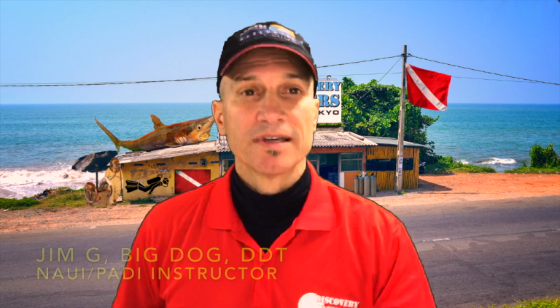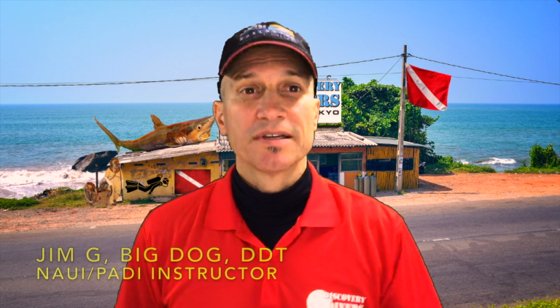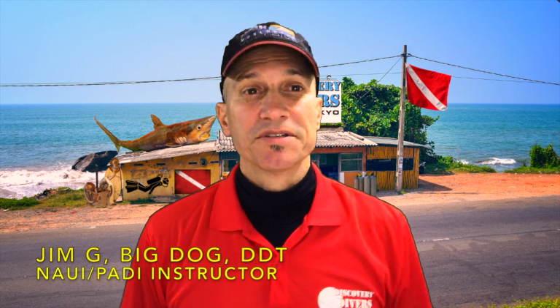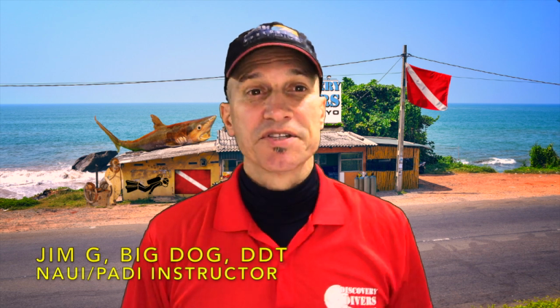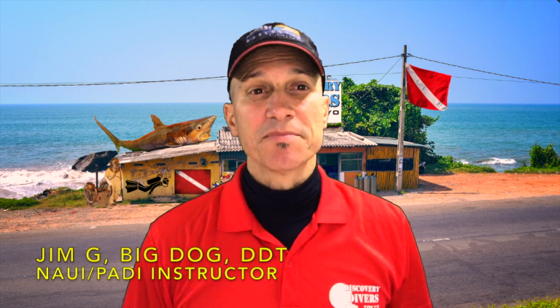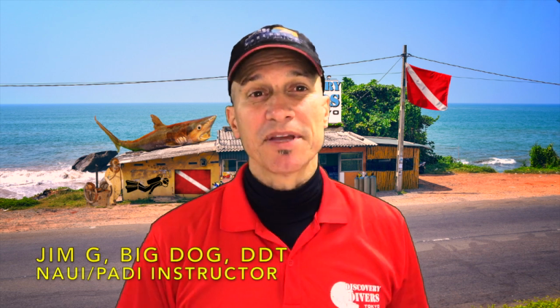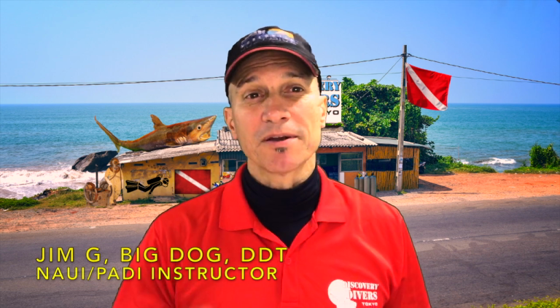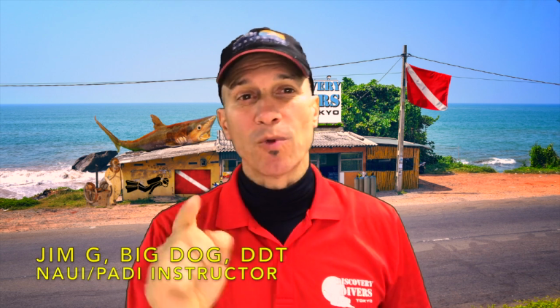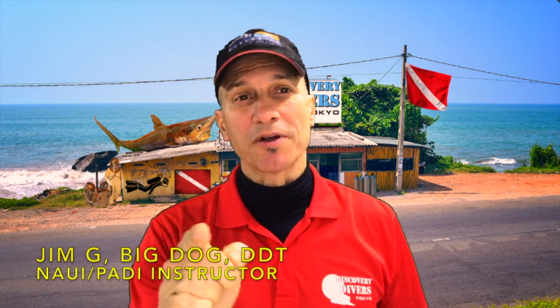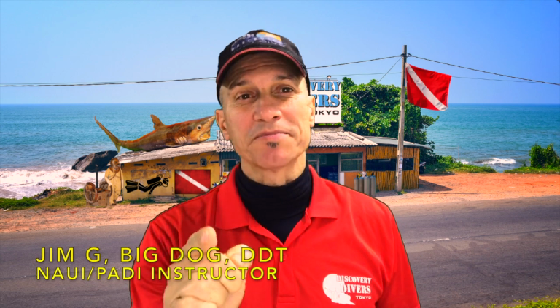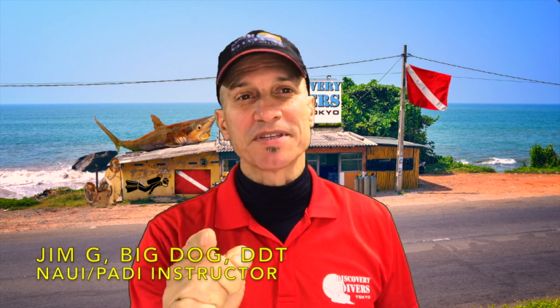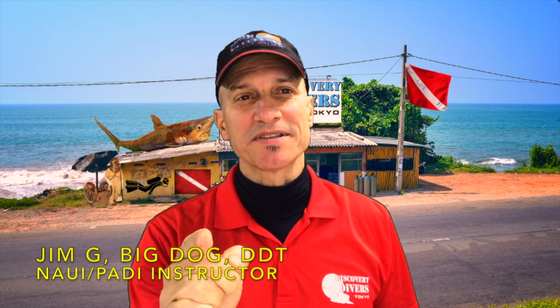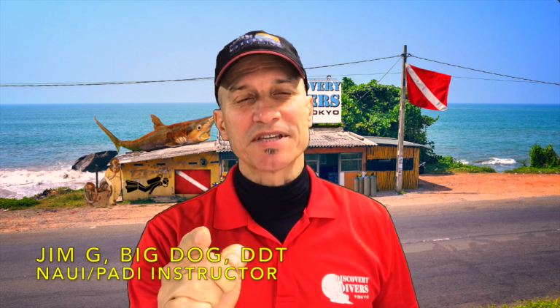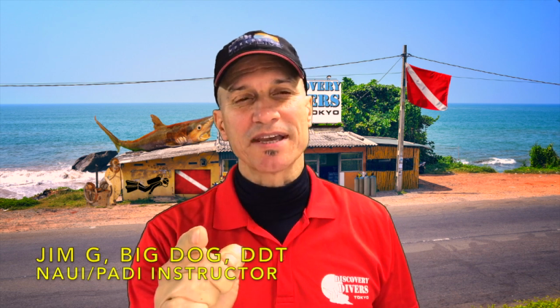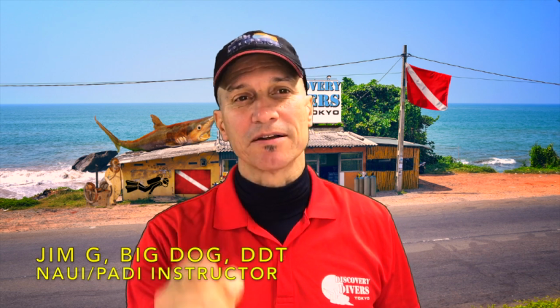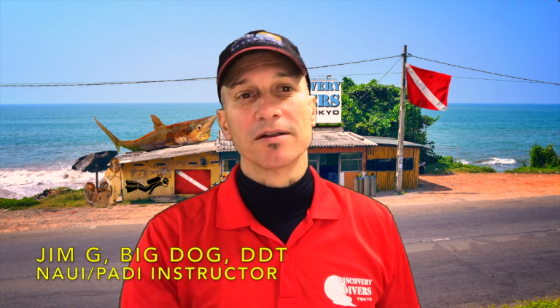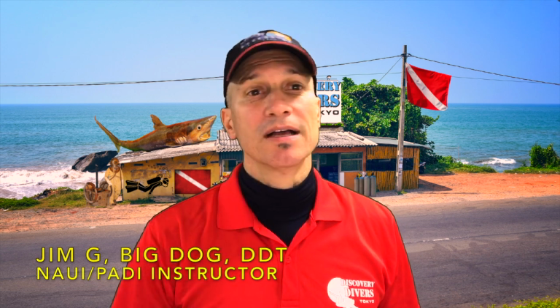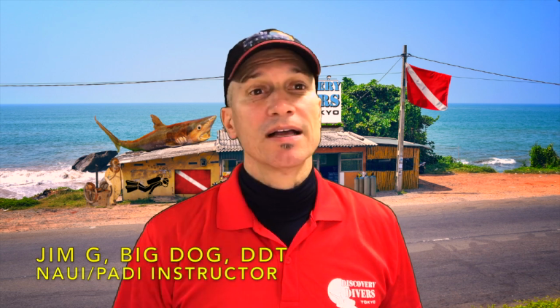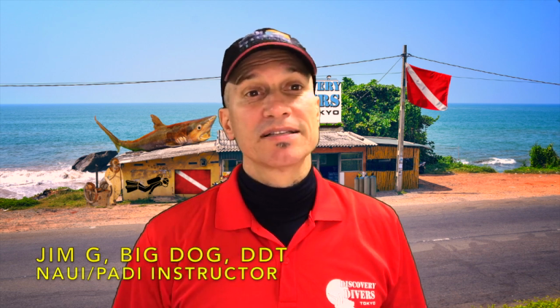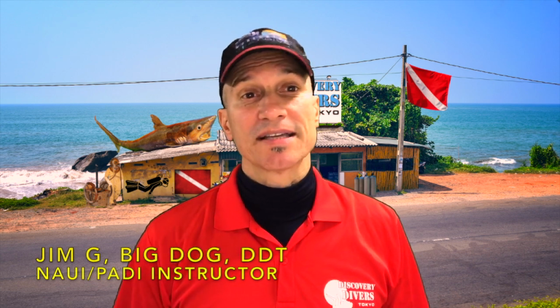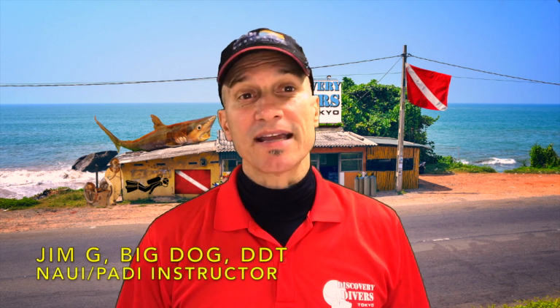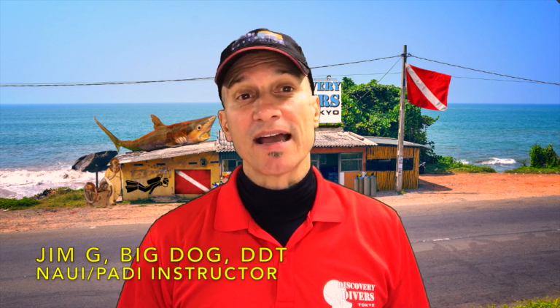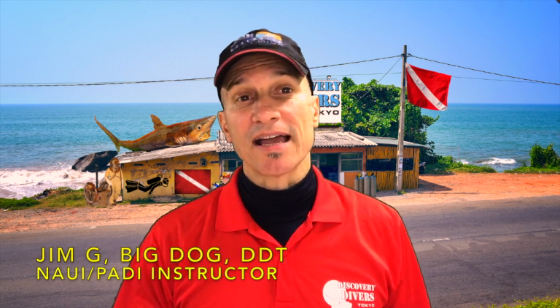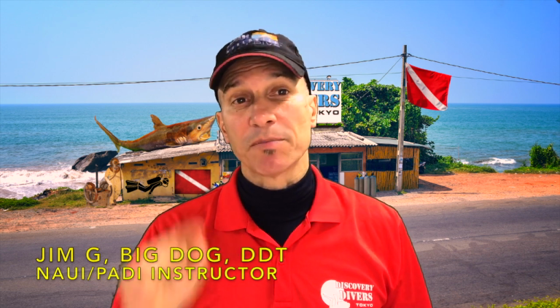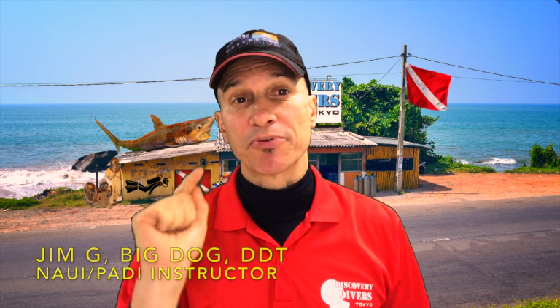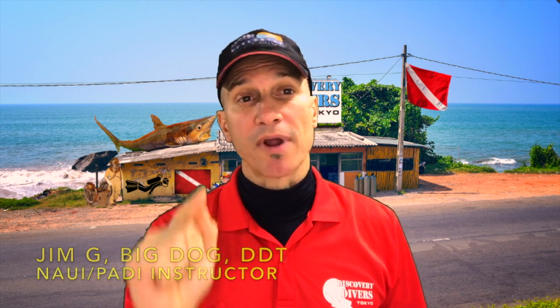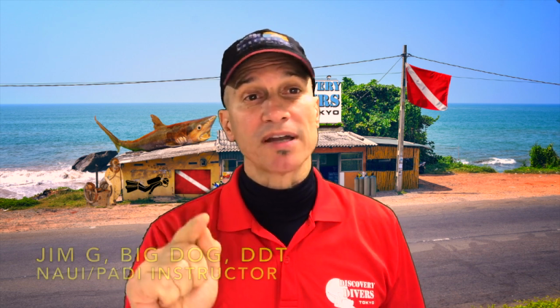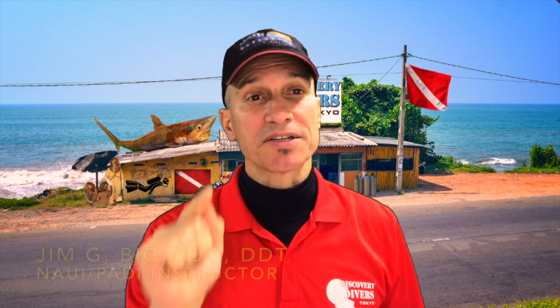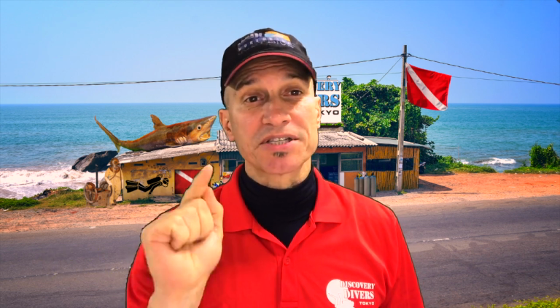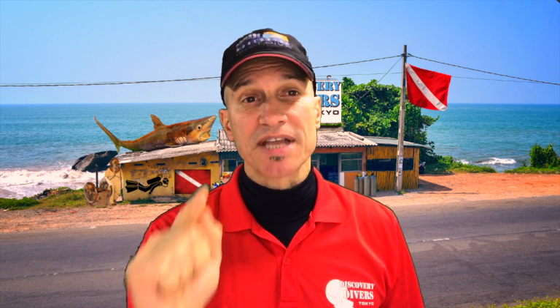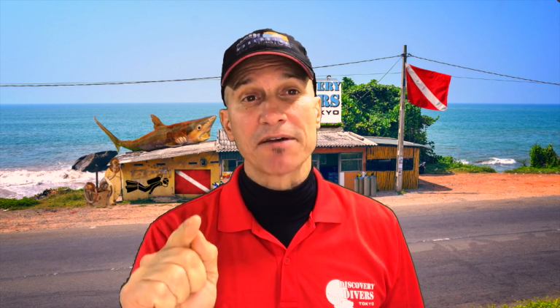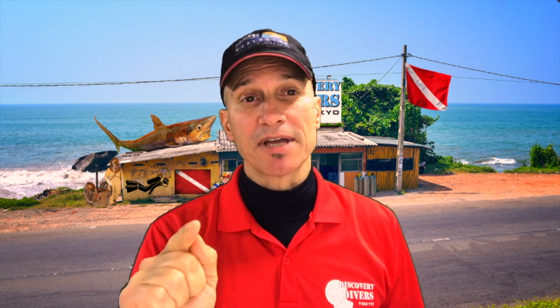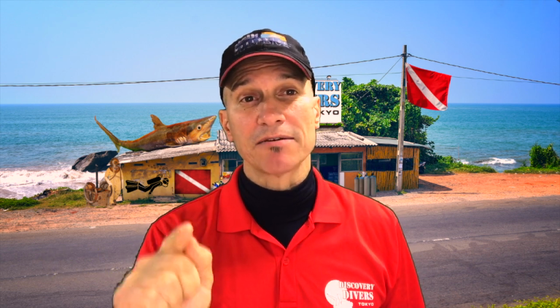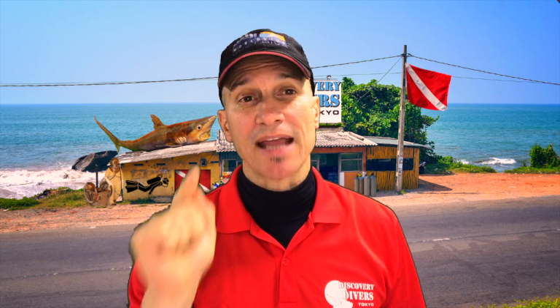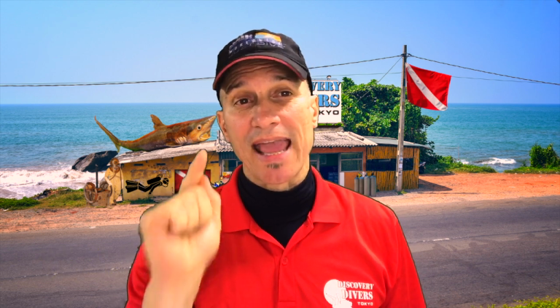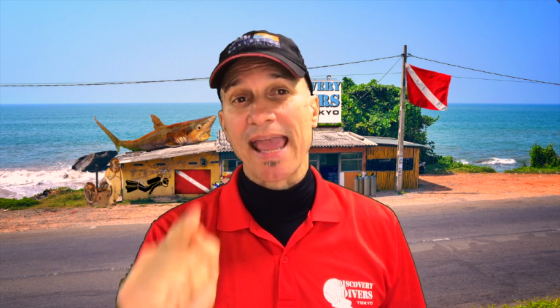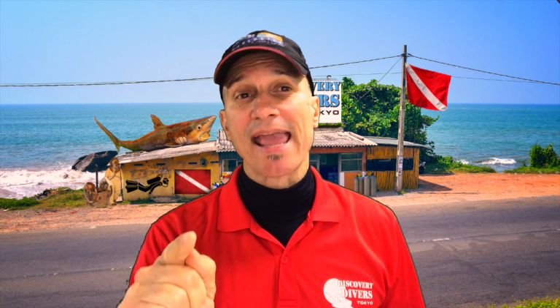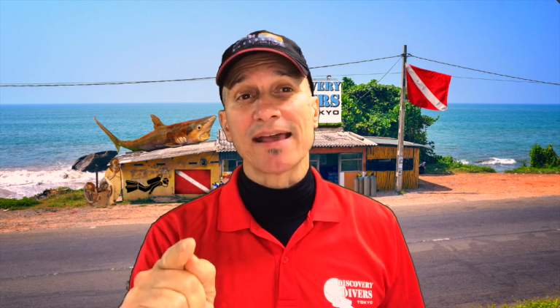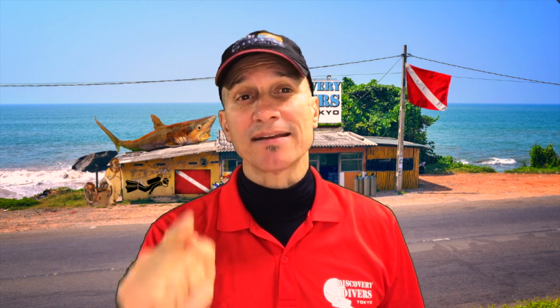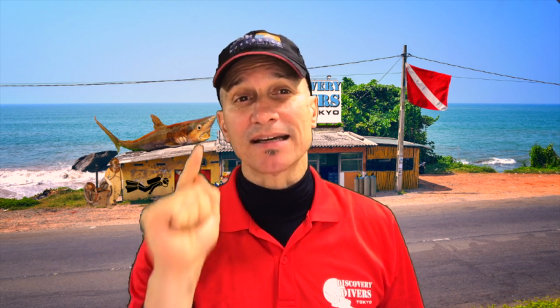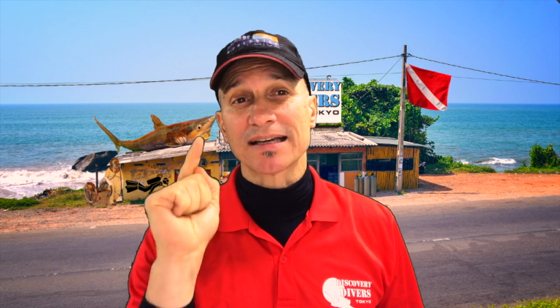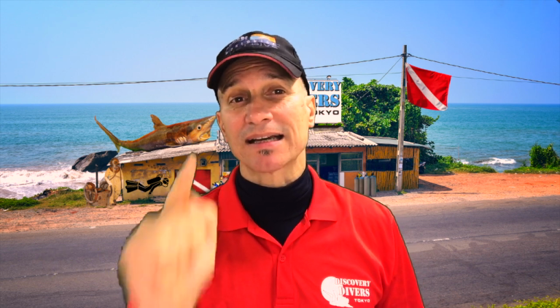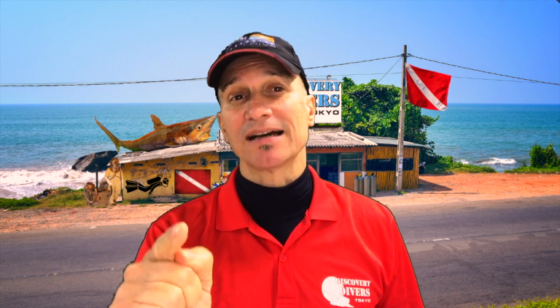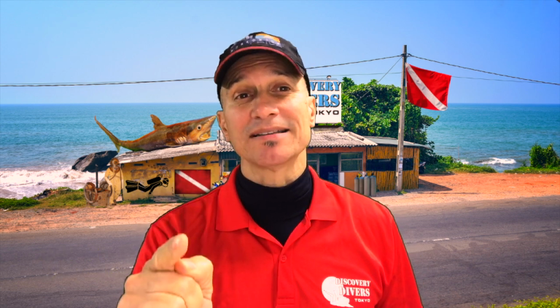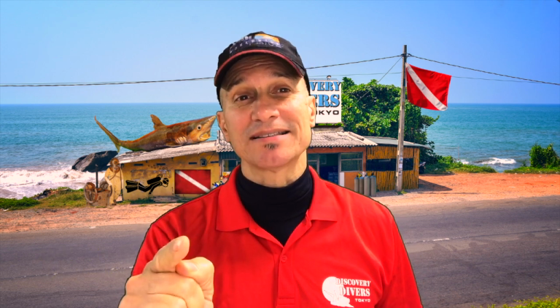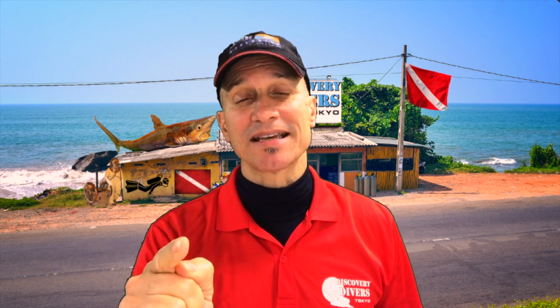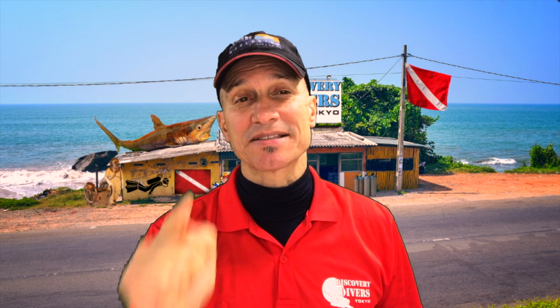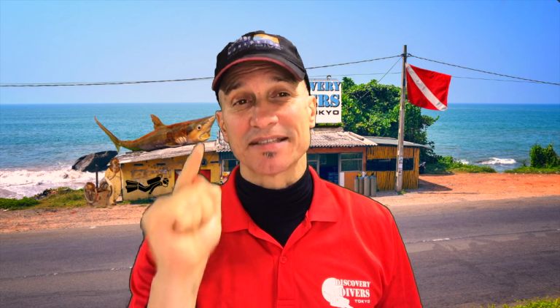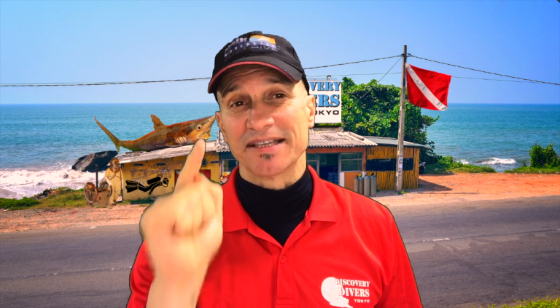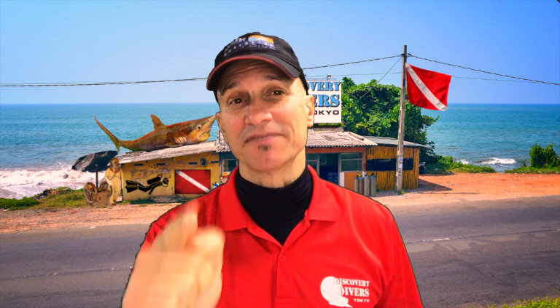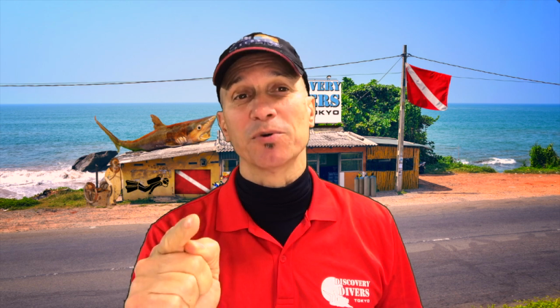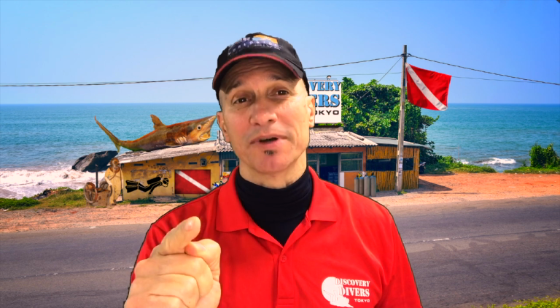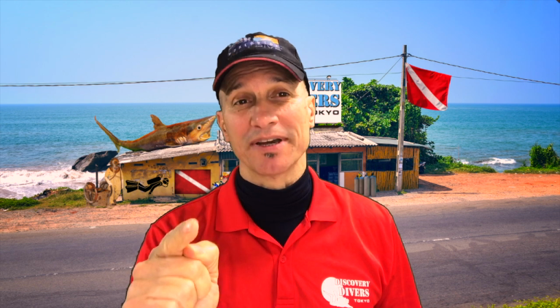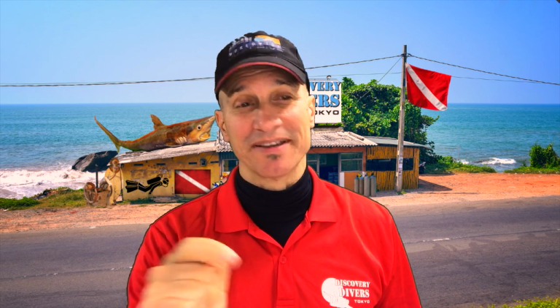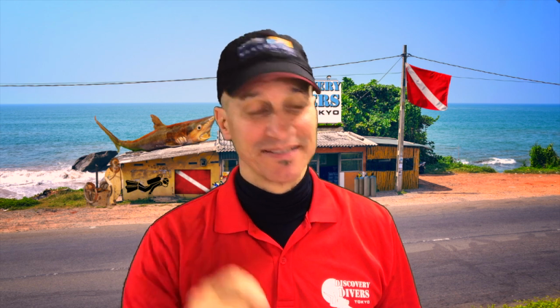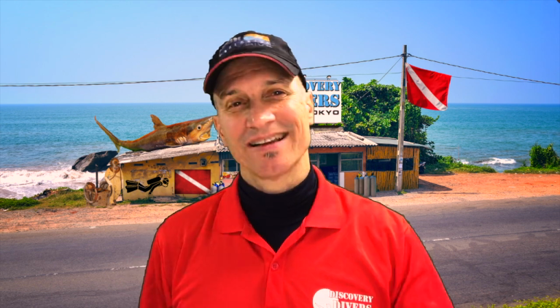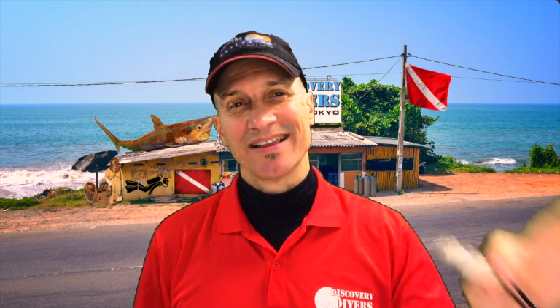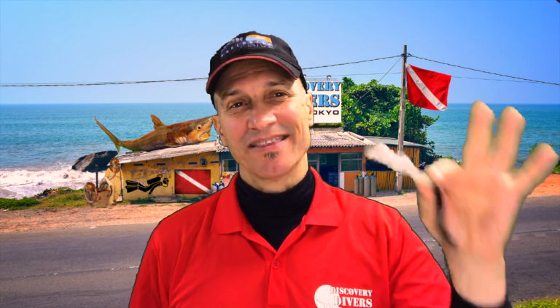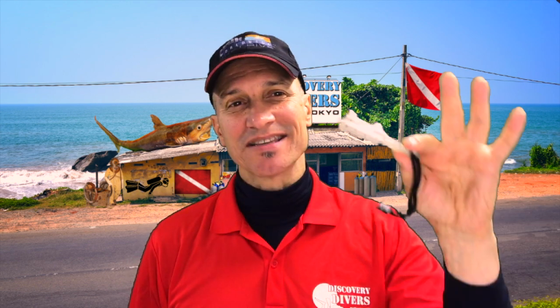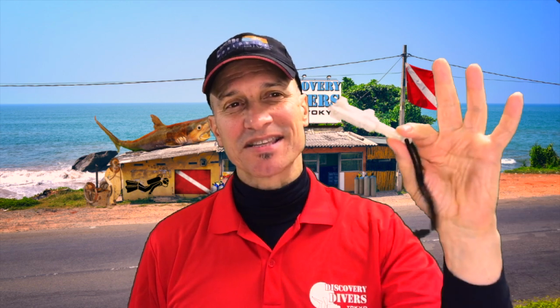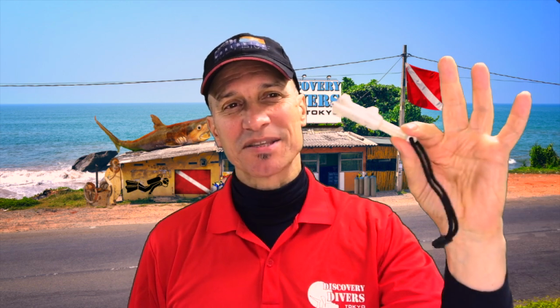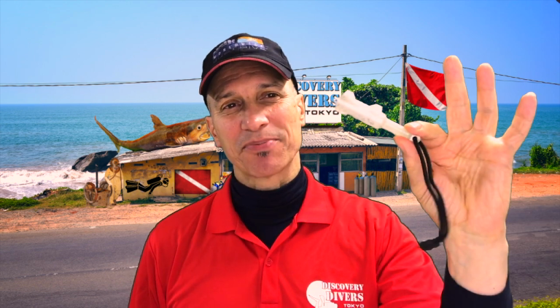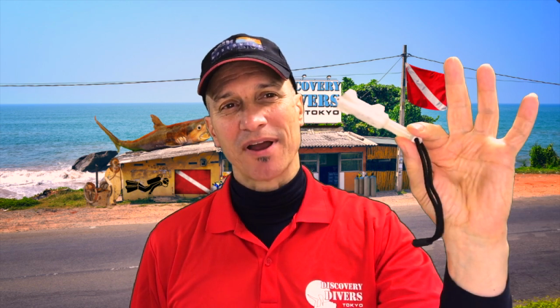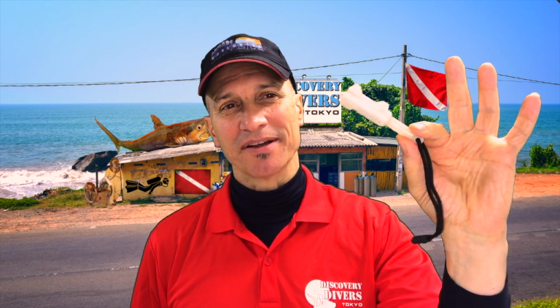Jim here. Welcome to the channel. Today I have a product shout out and a contest giveaway. And this is the product.